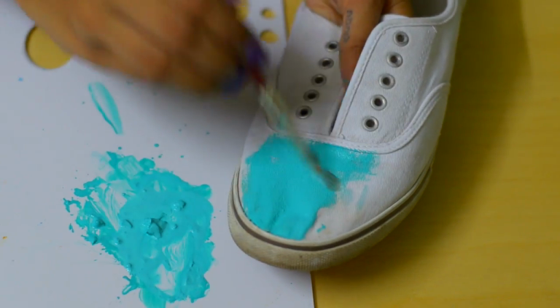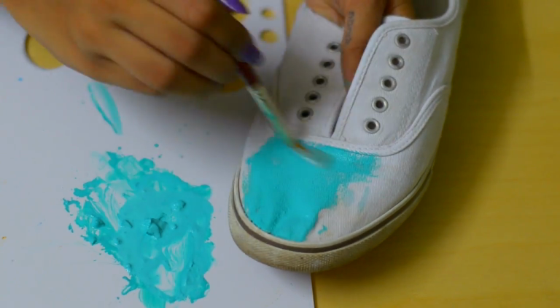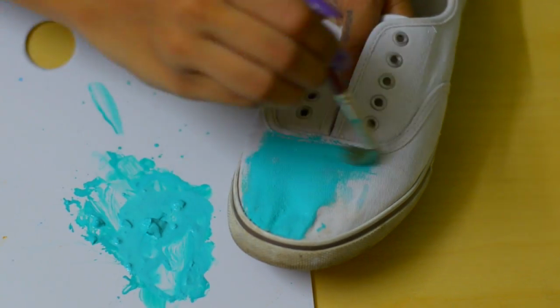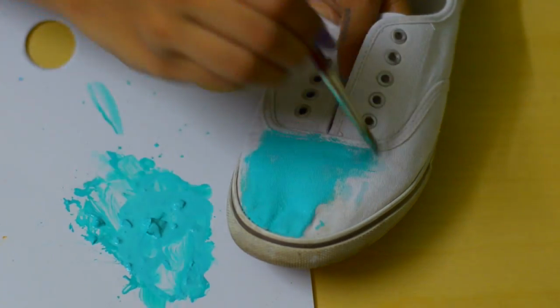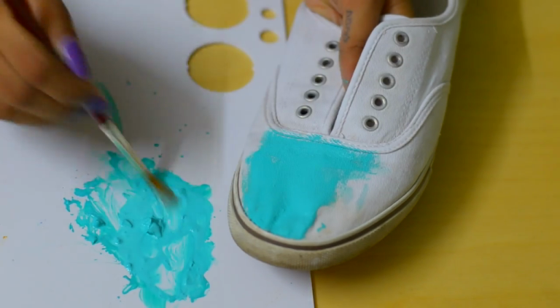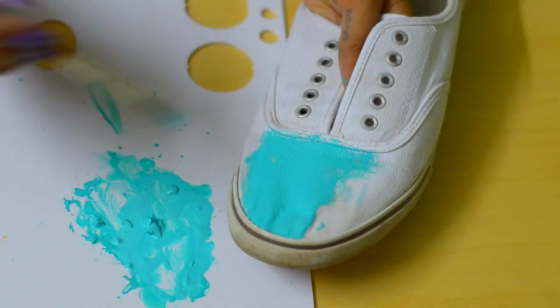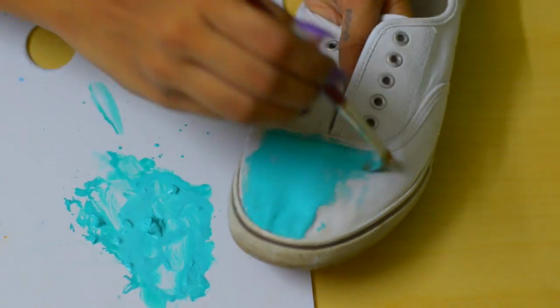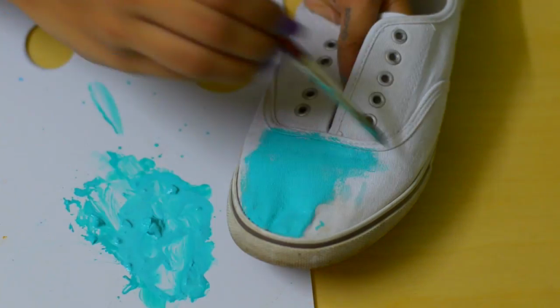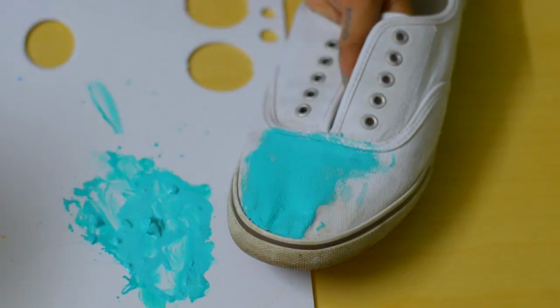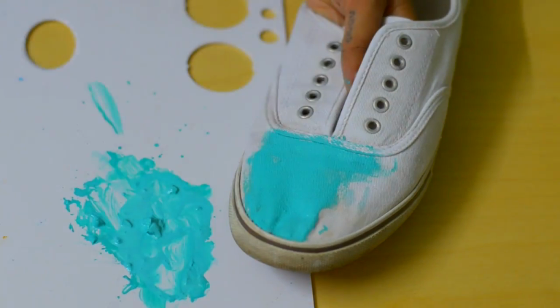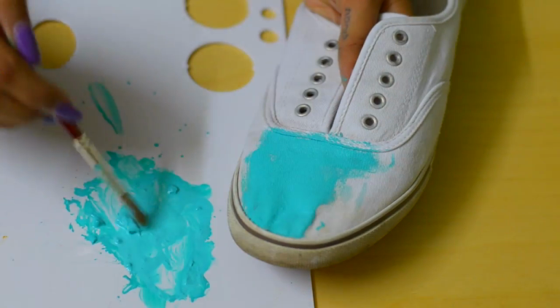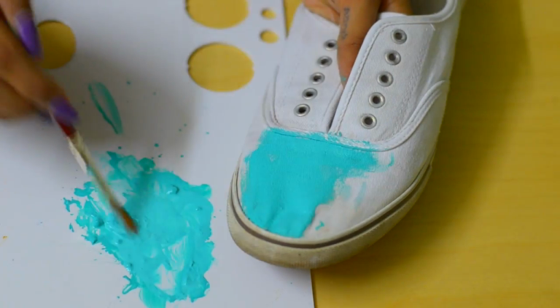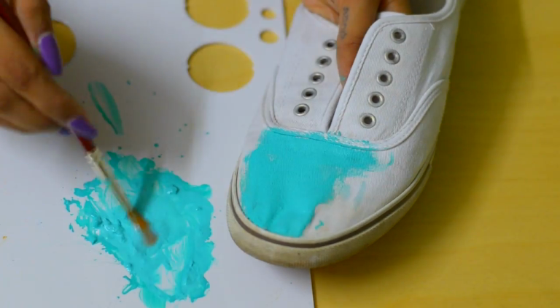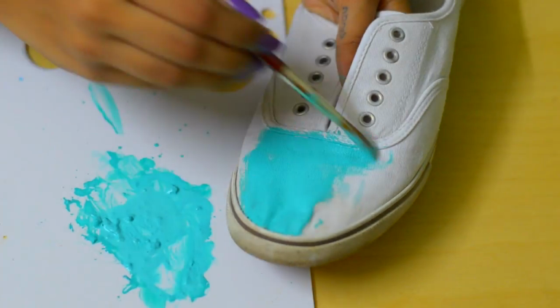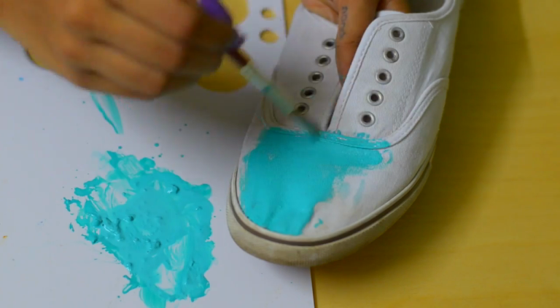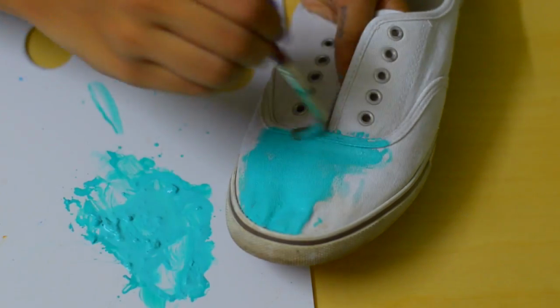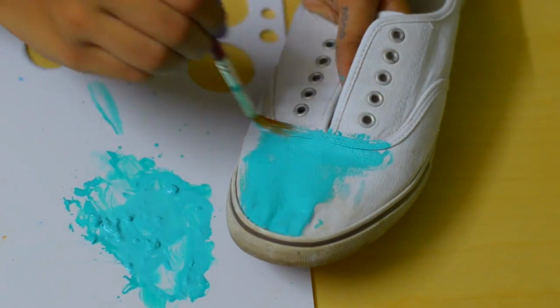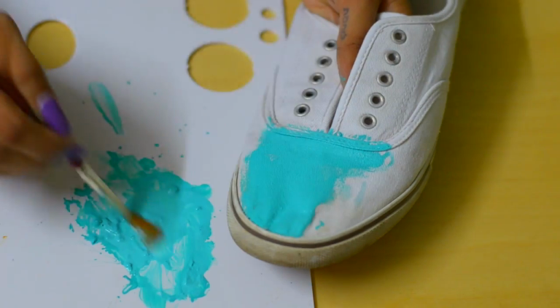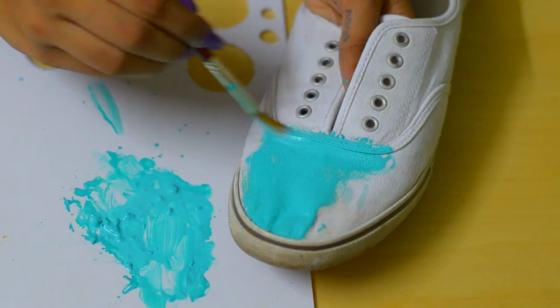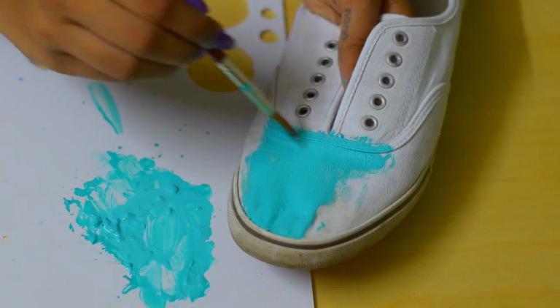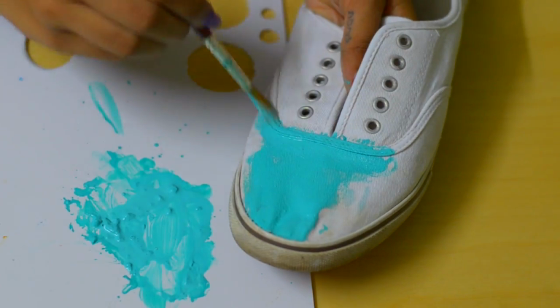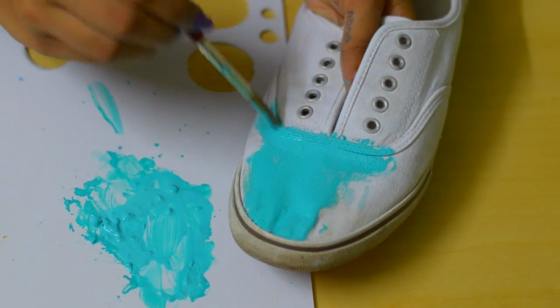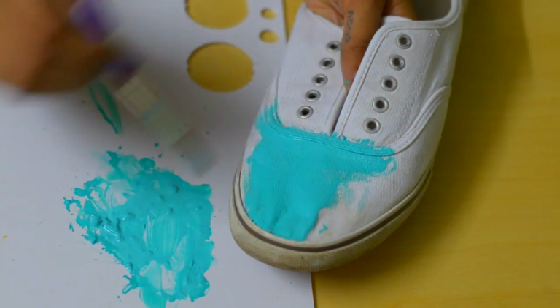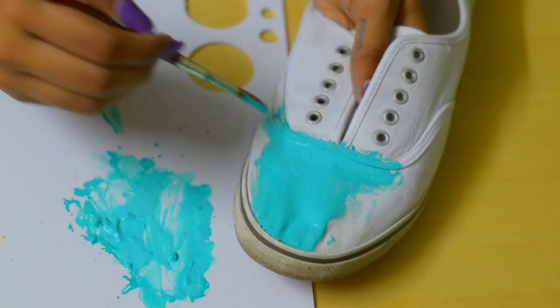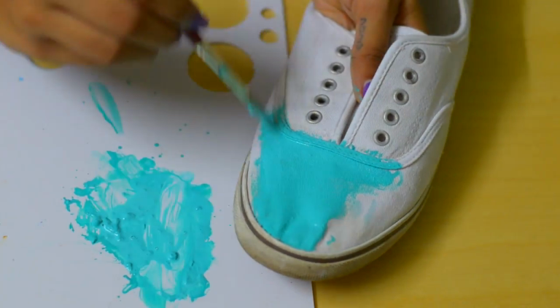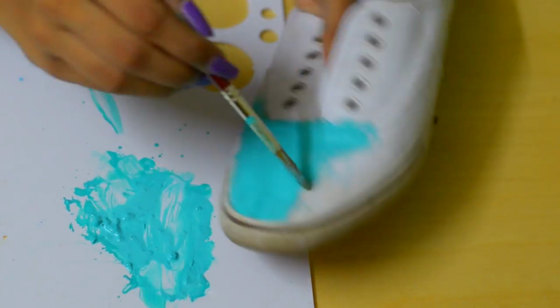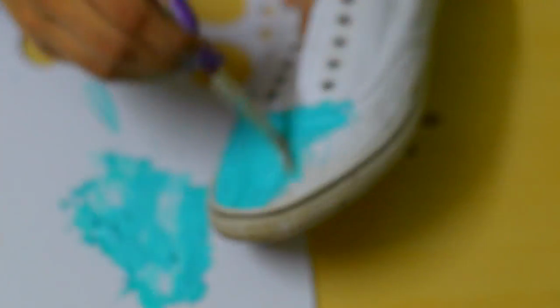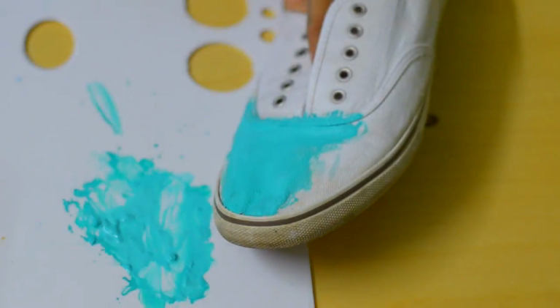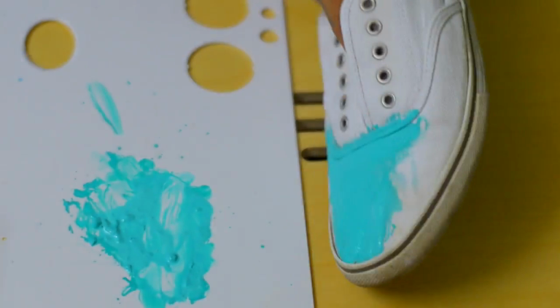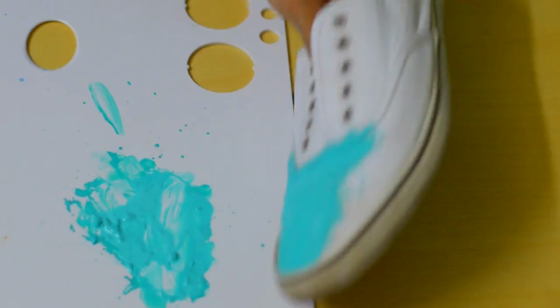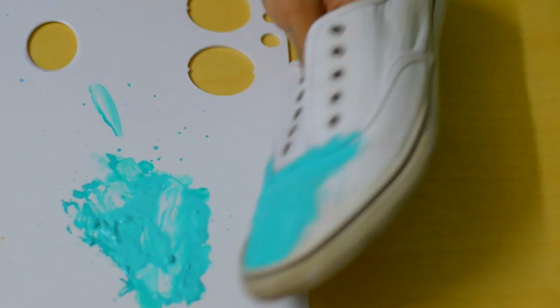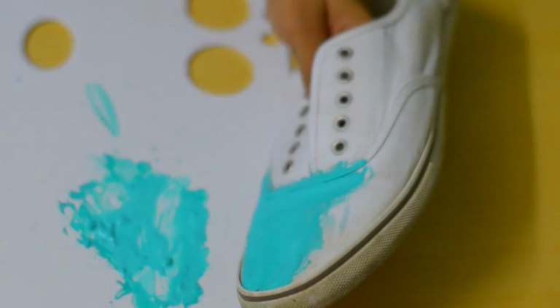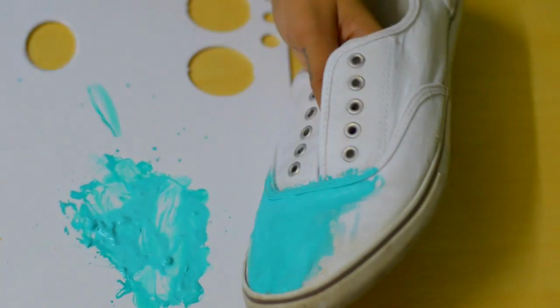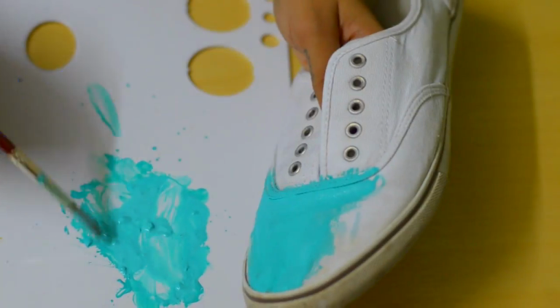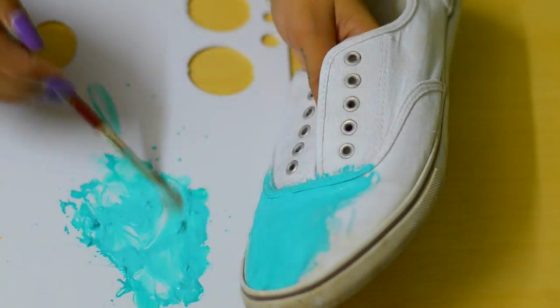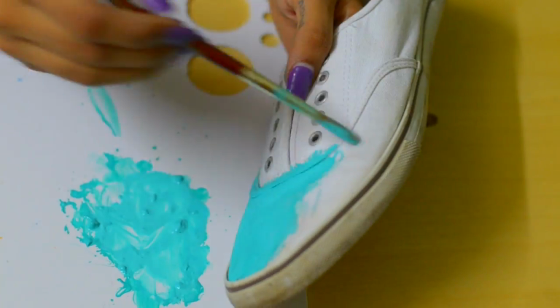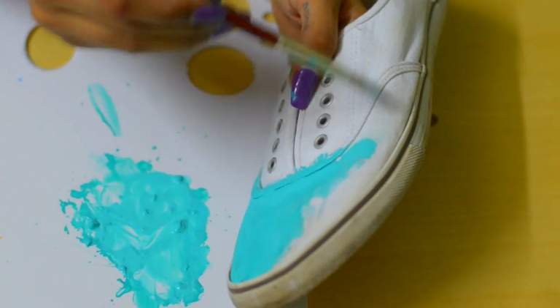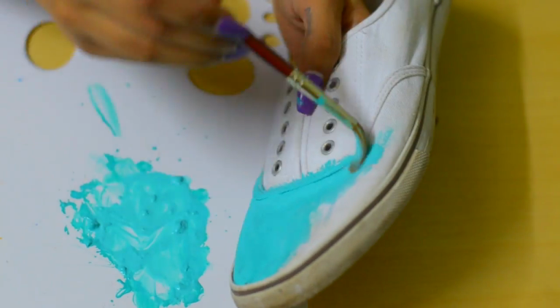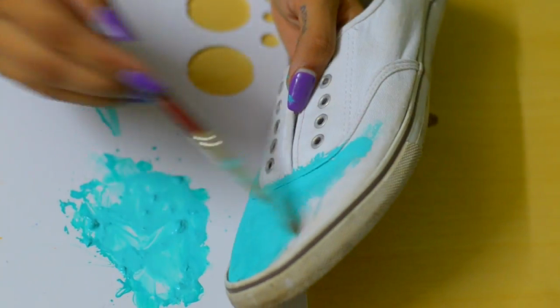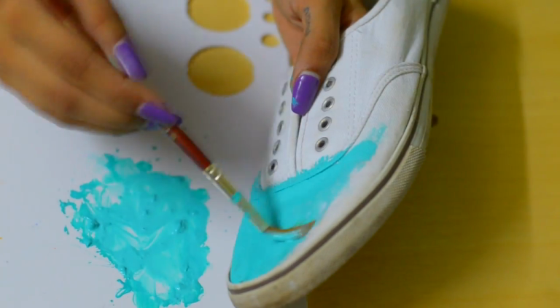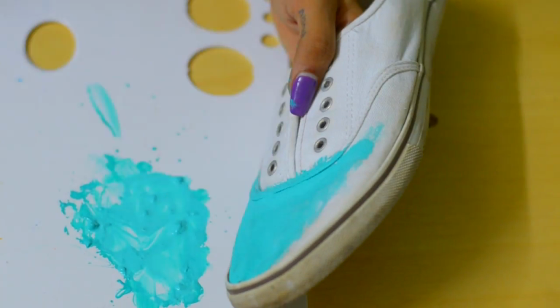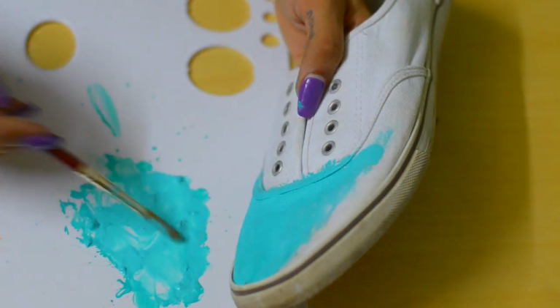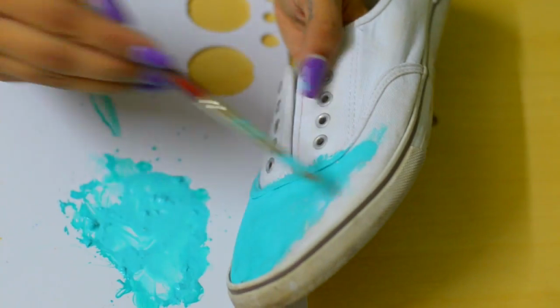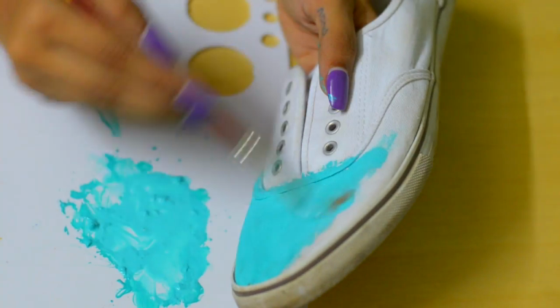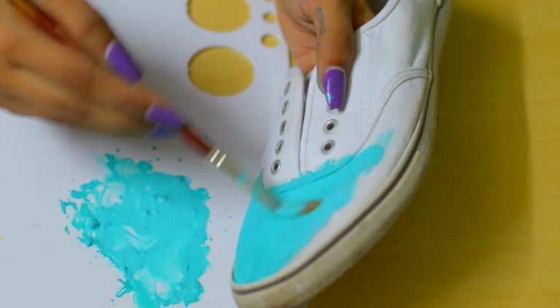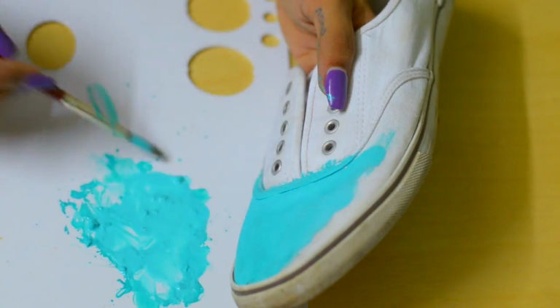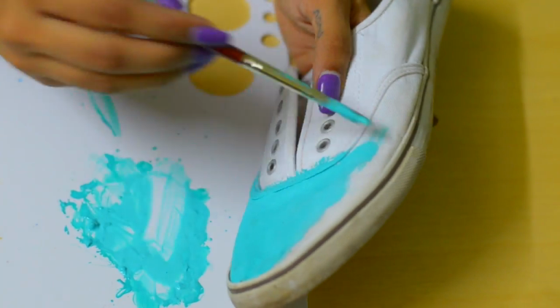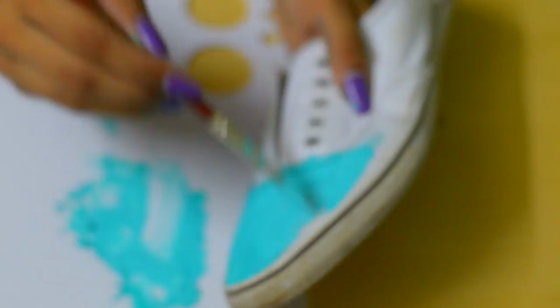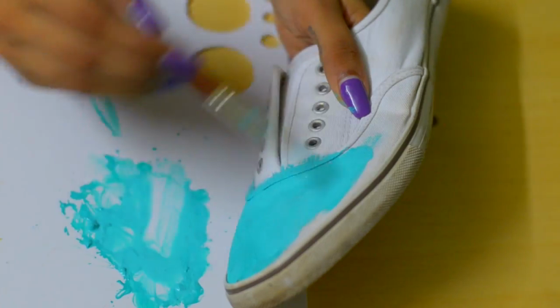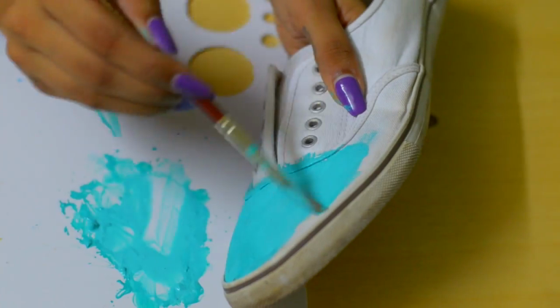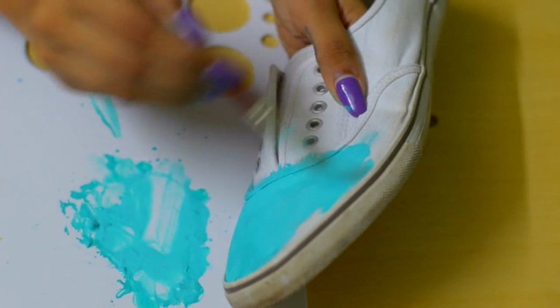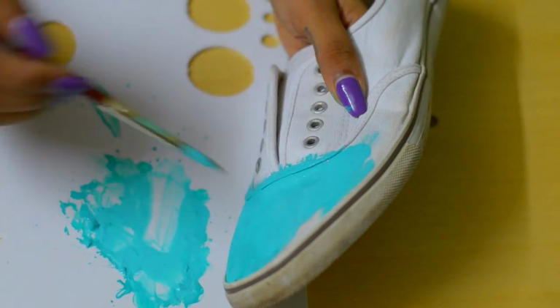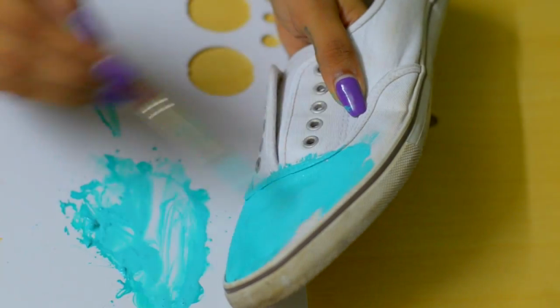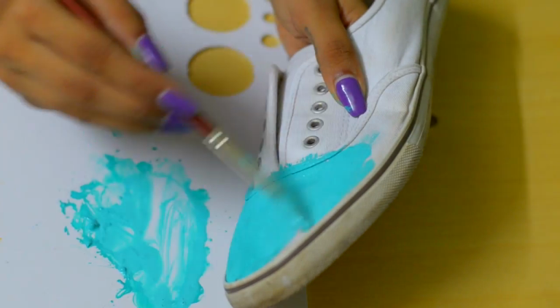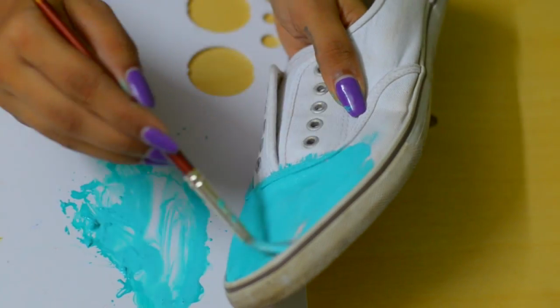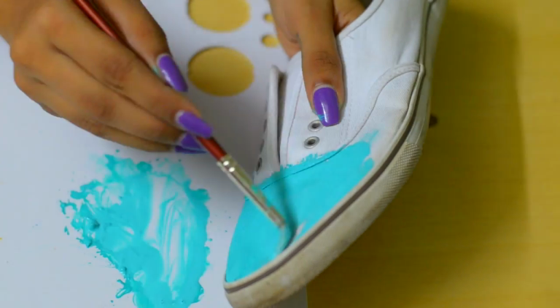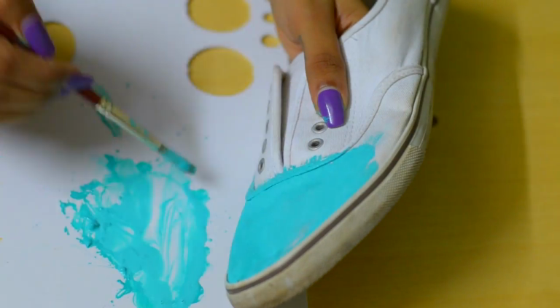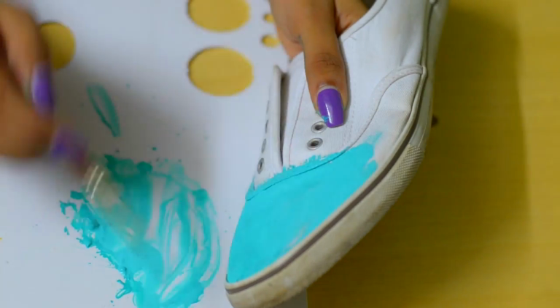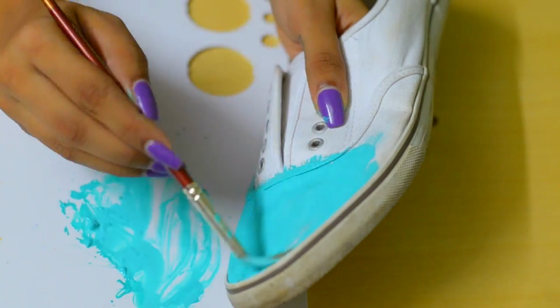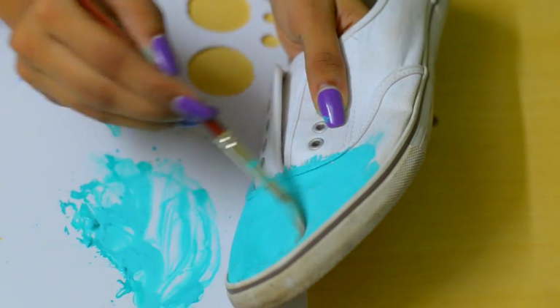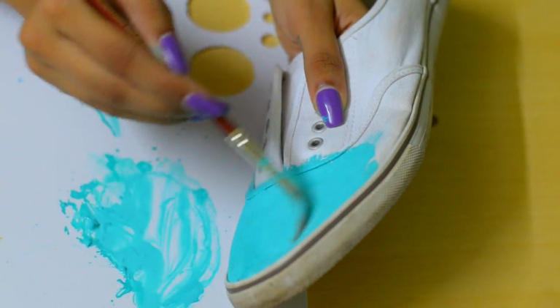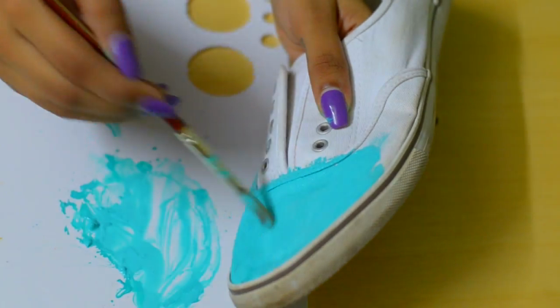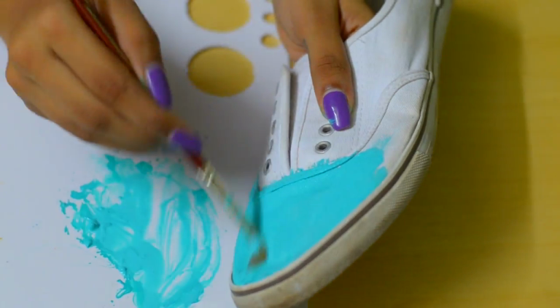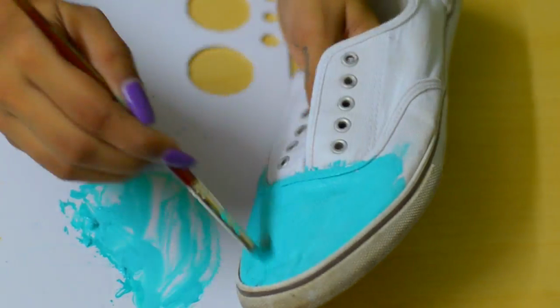One thing that's really important is that you're not supposed to add water to your paint, except for when you need to wash your brushes.